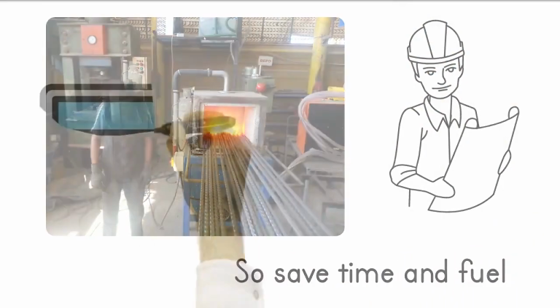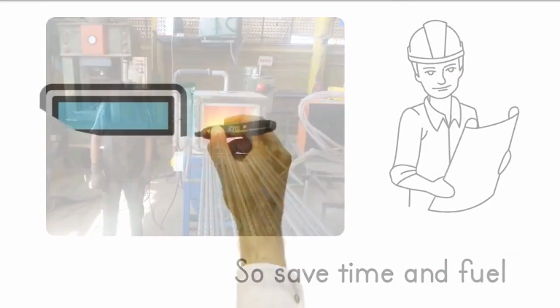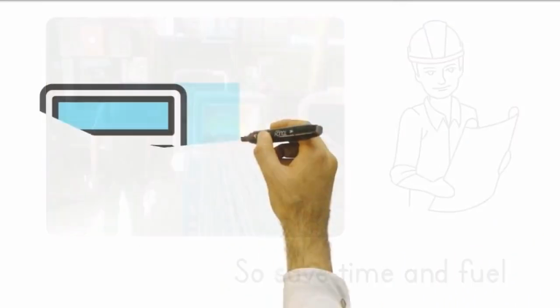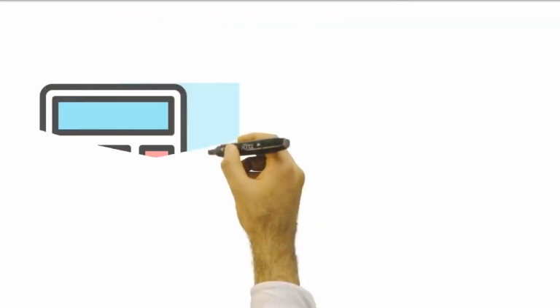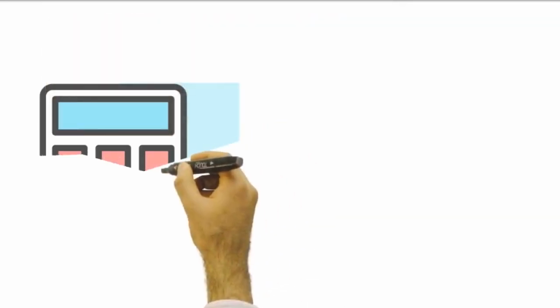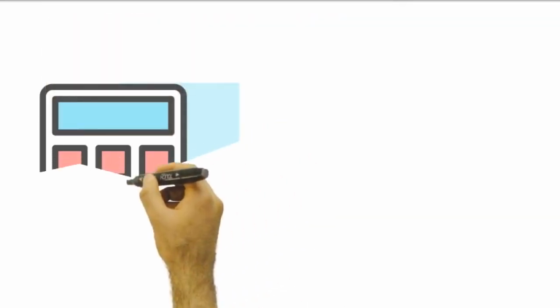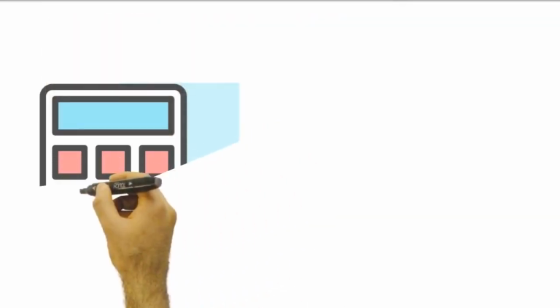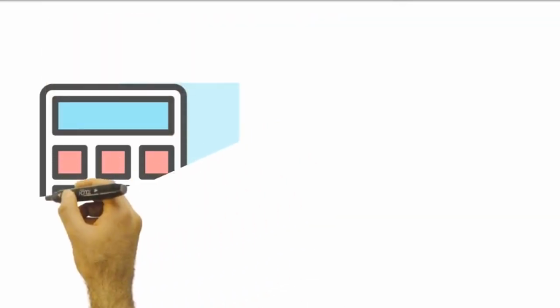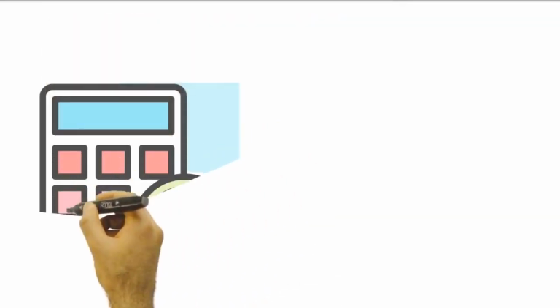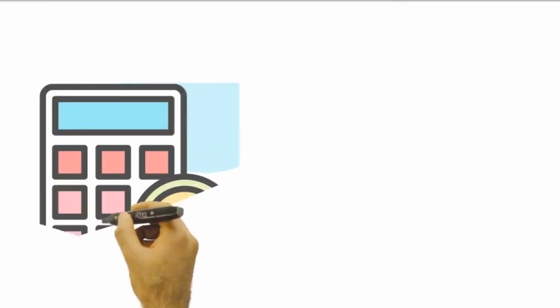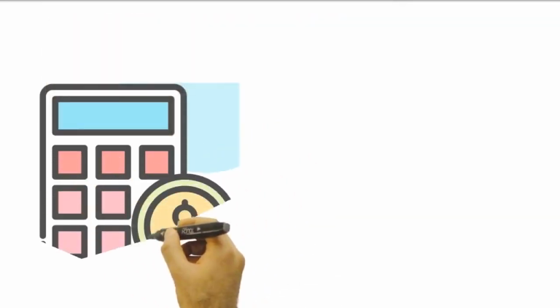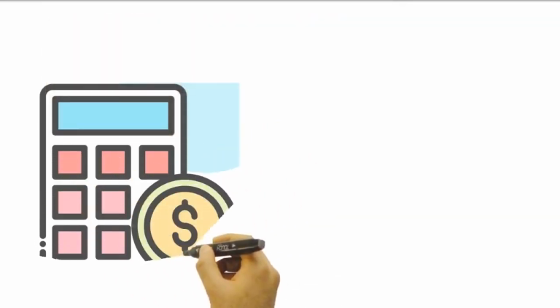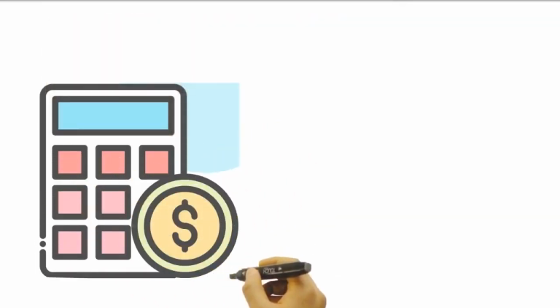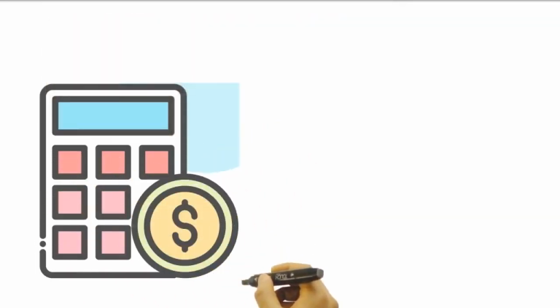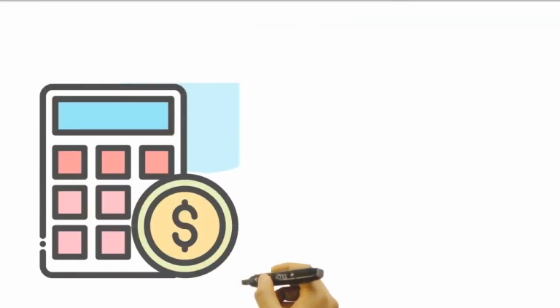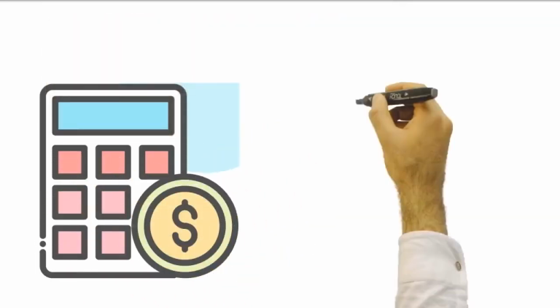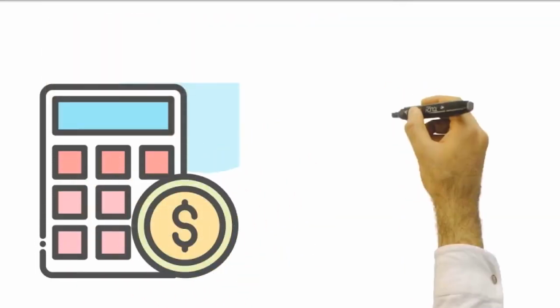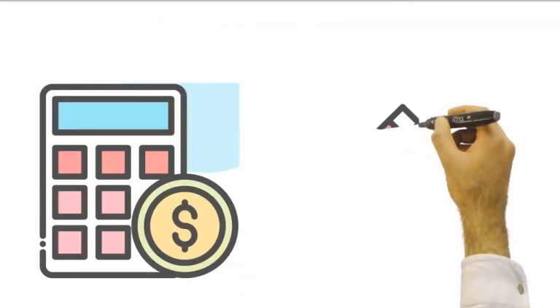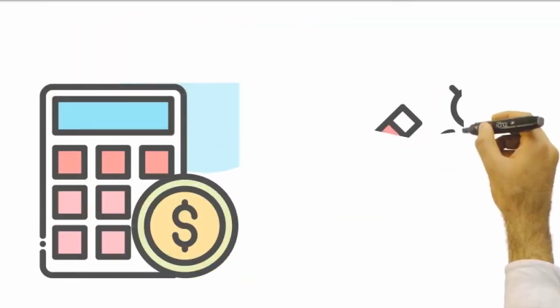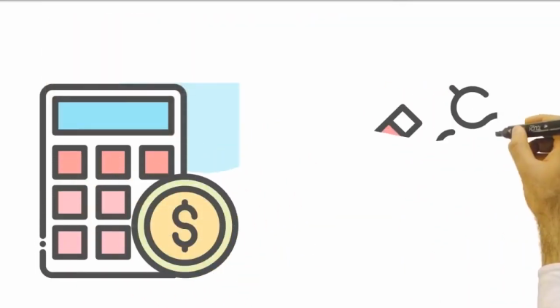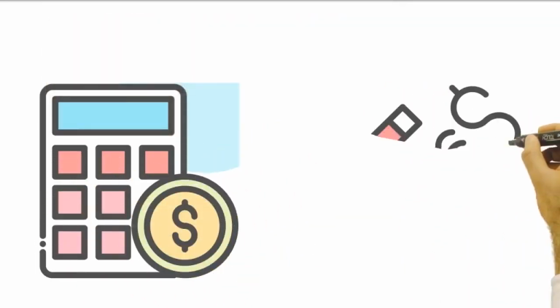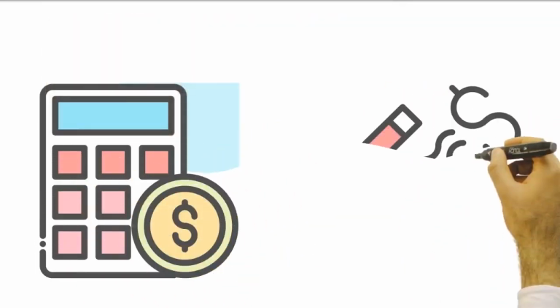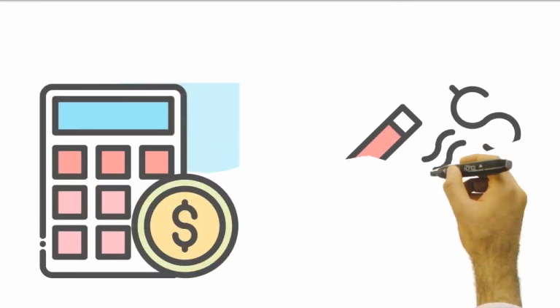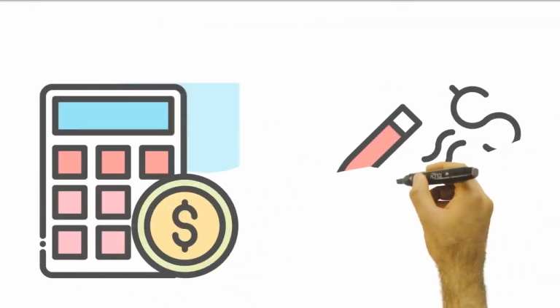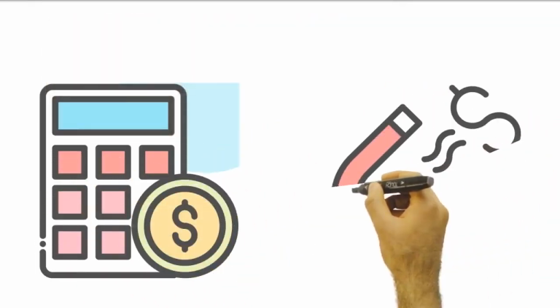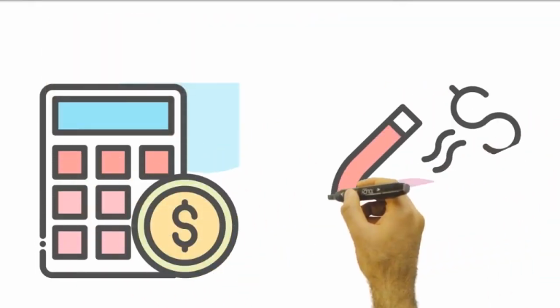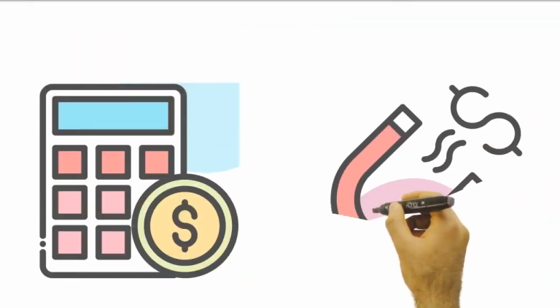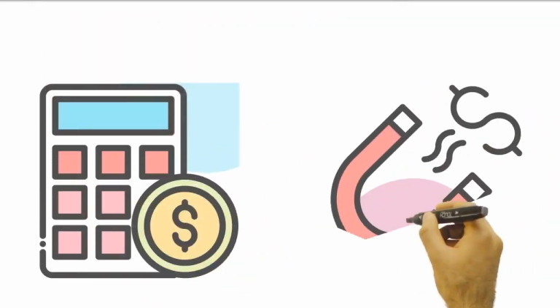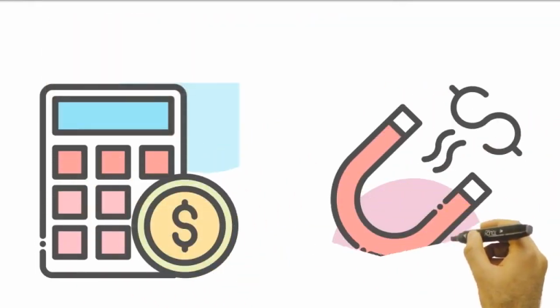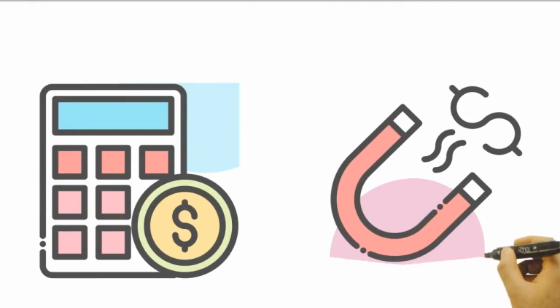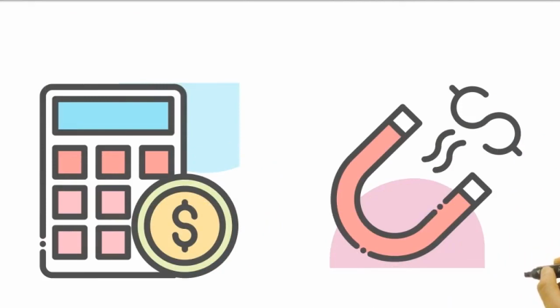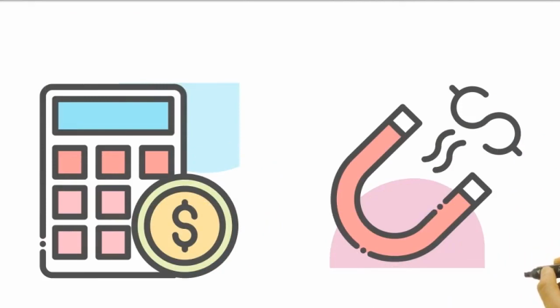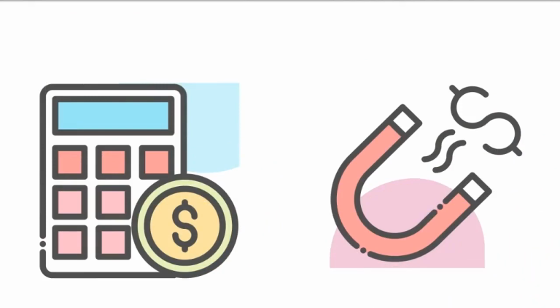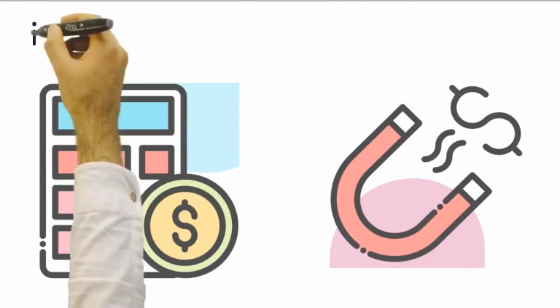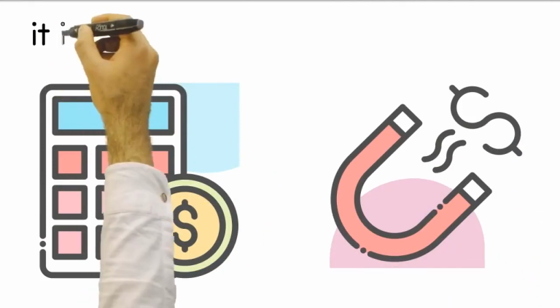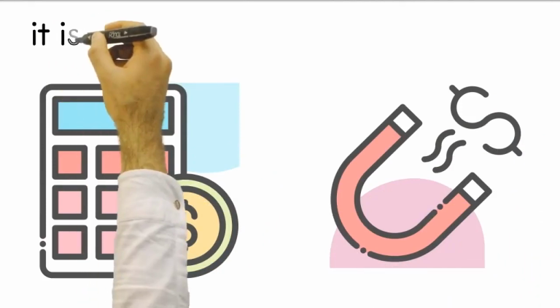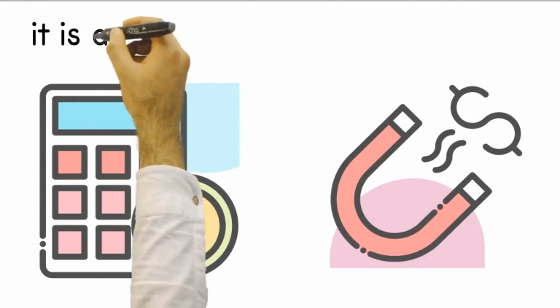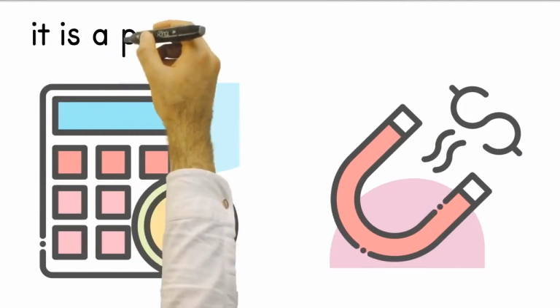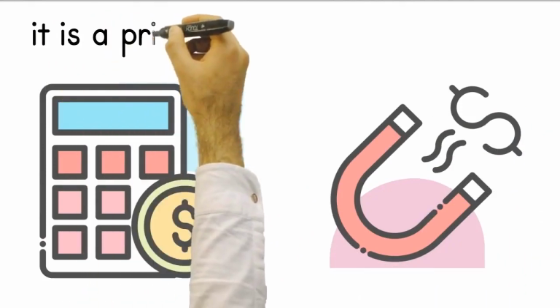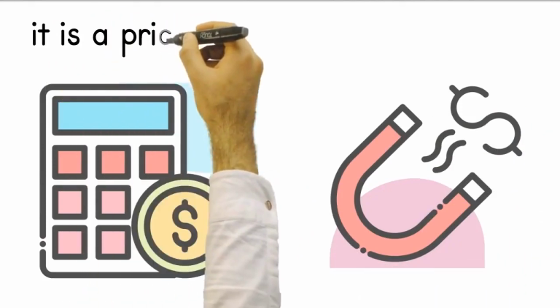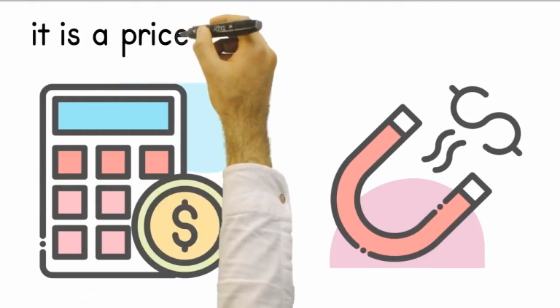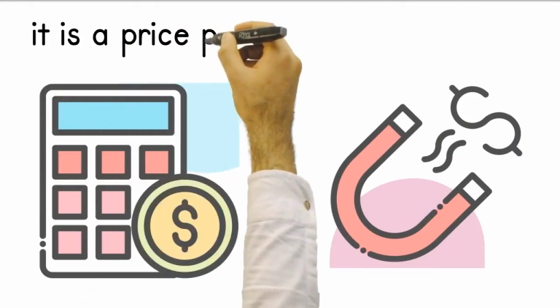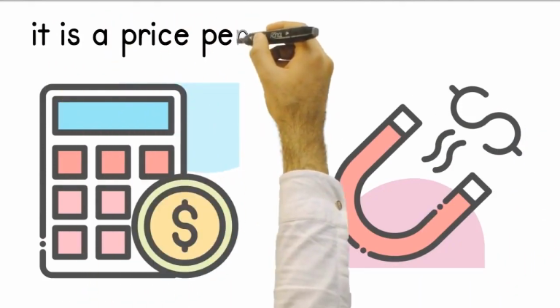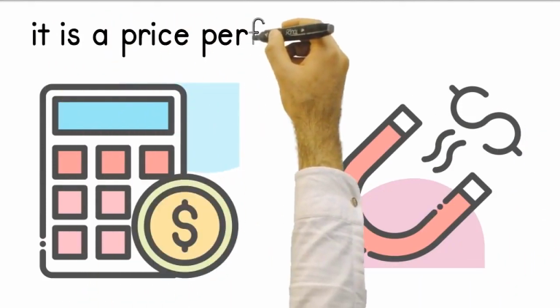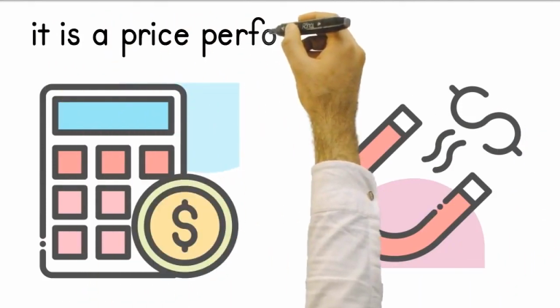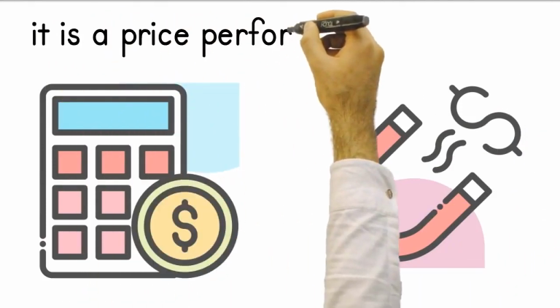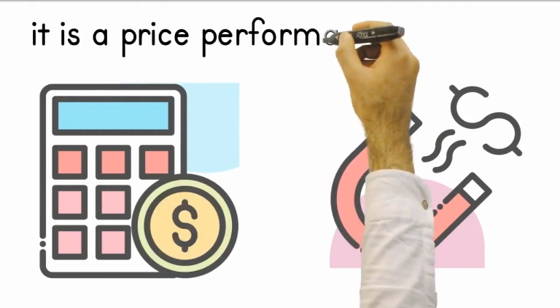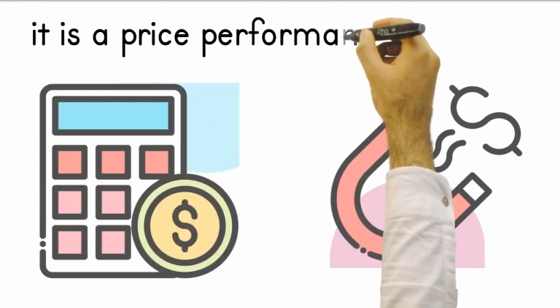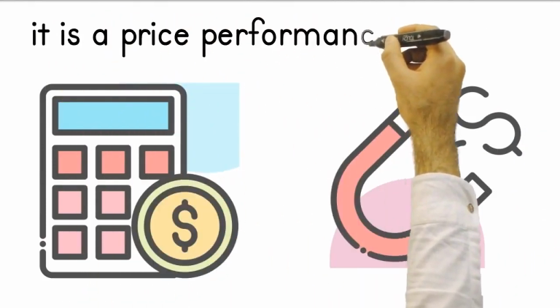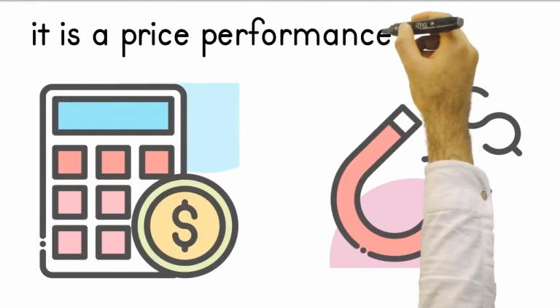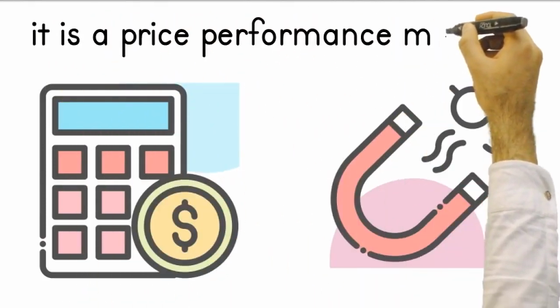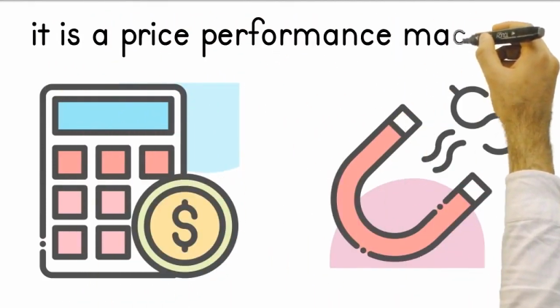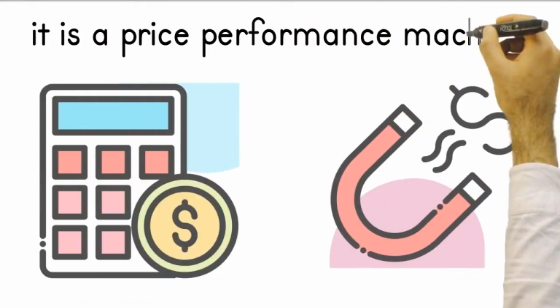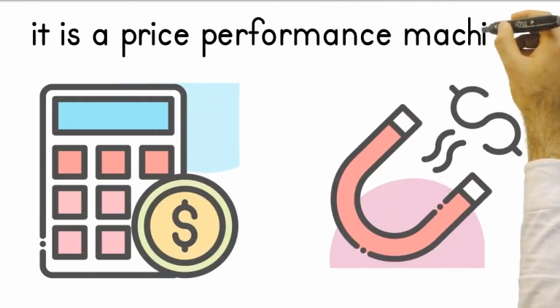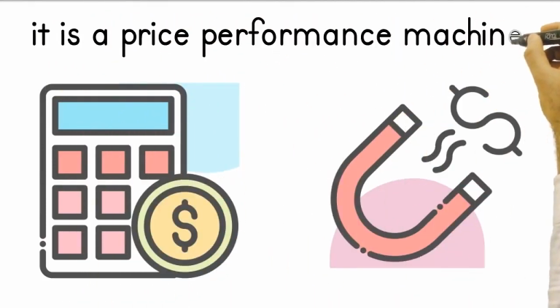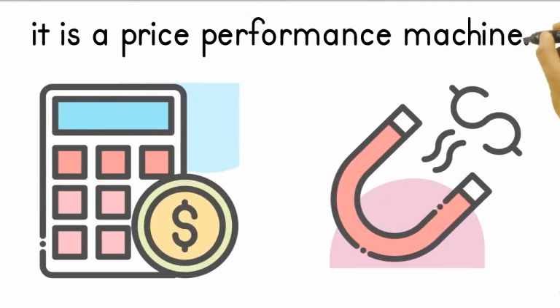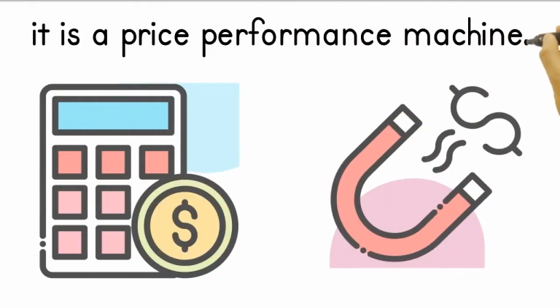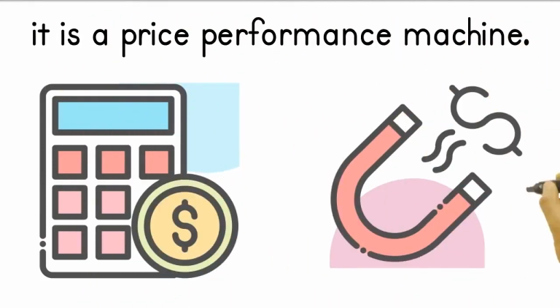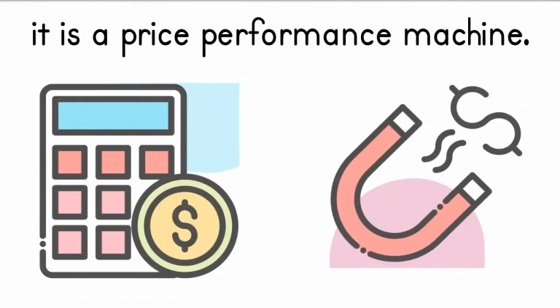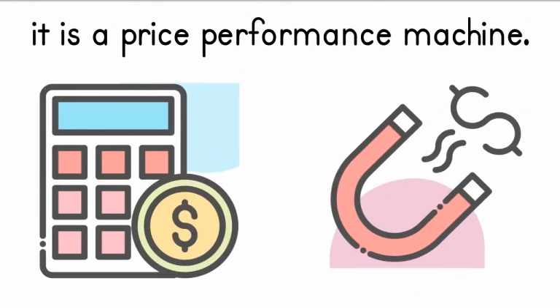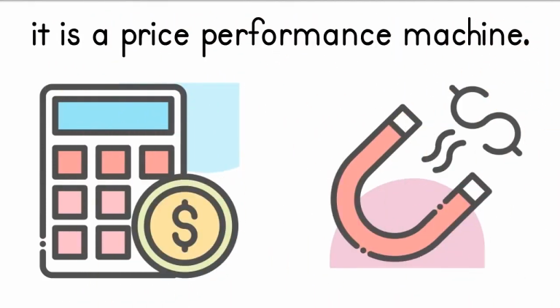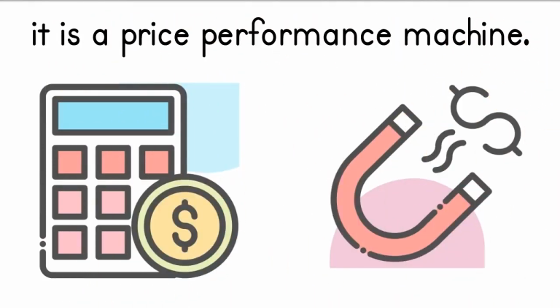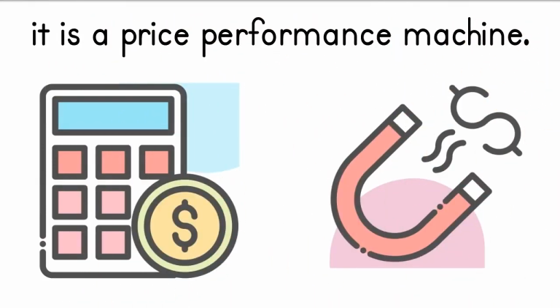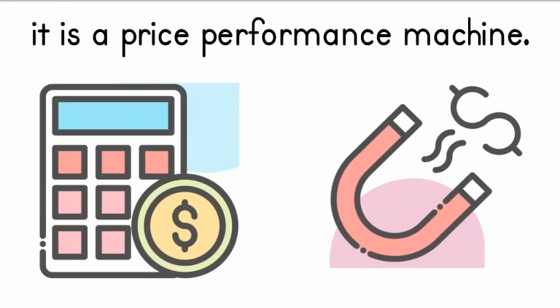Since this system does not have high automation costs, it is a price-performance machine. The initial investment cost is very reasonable.